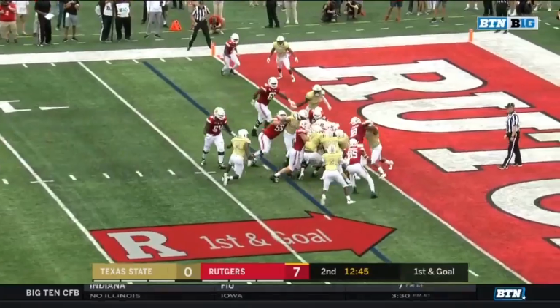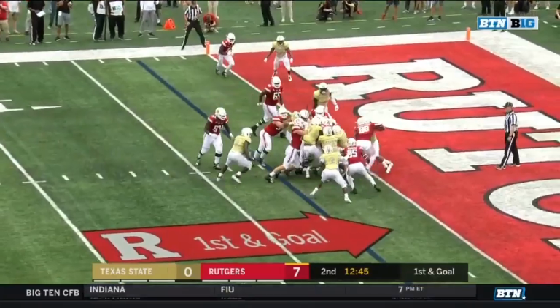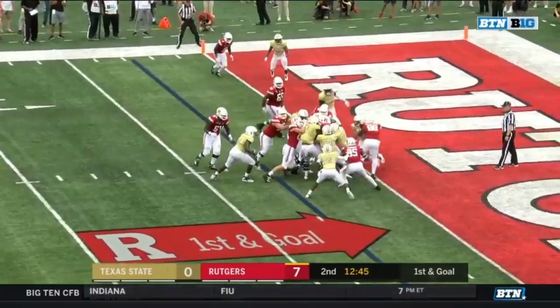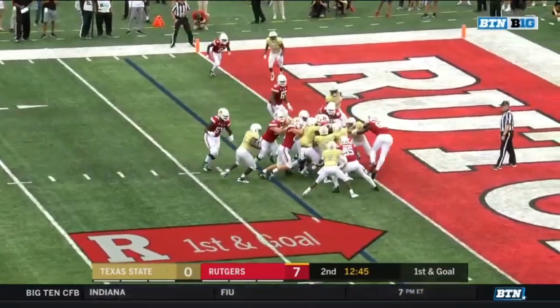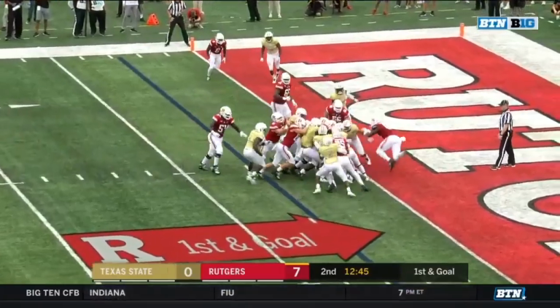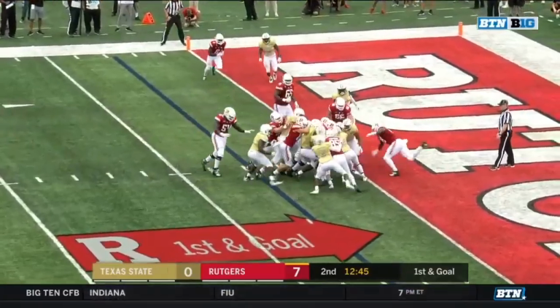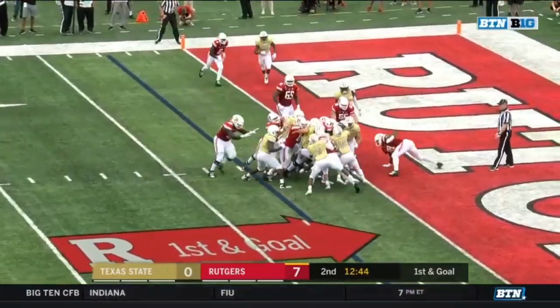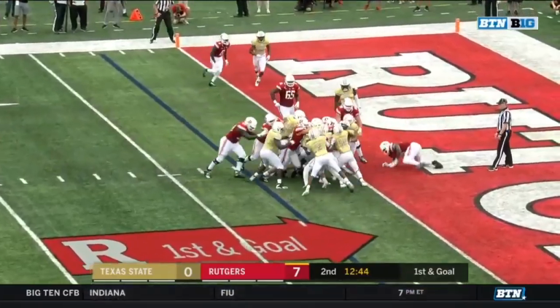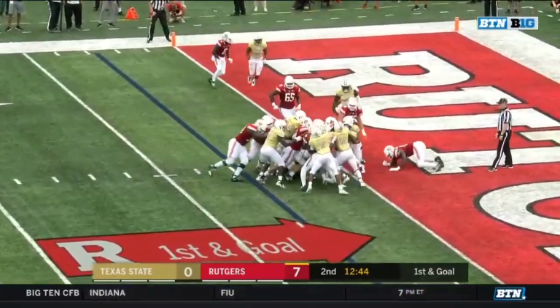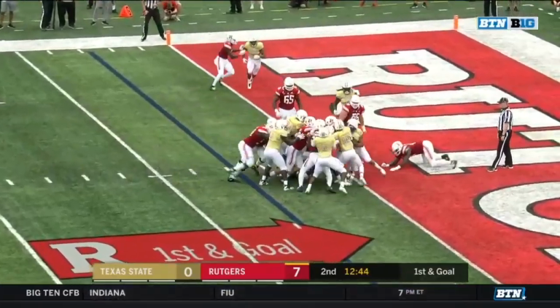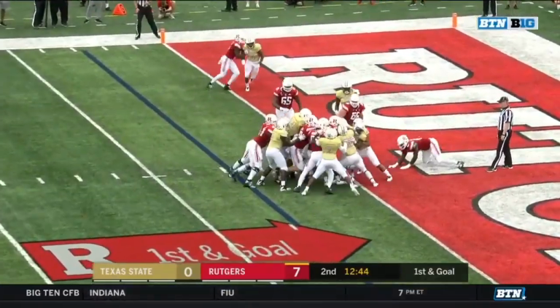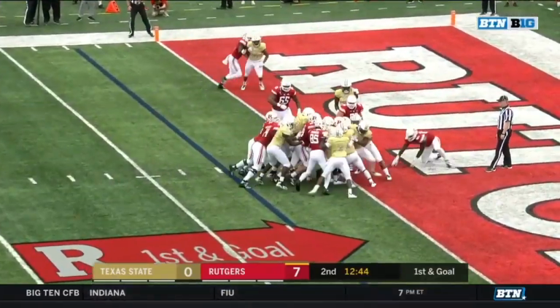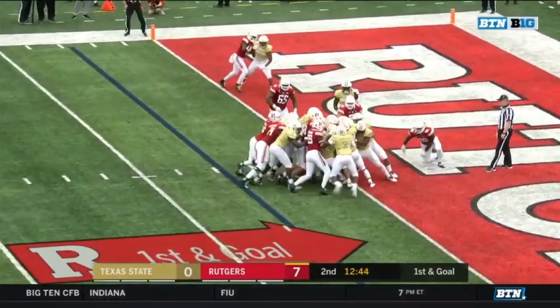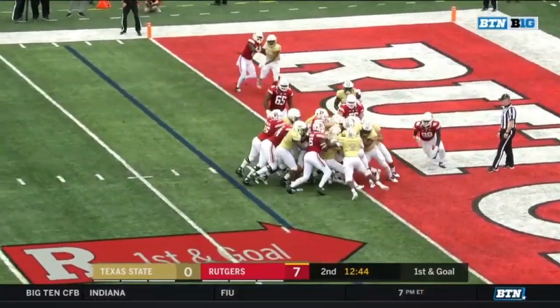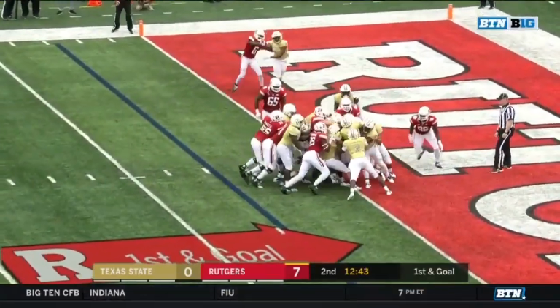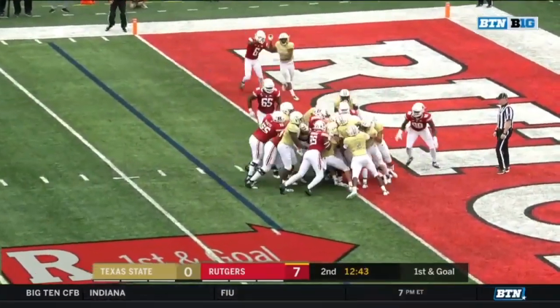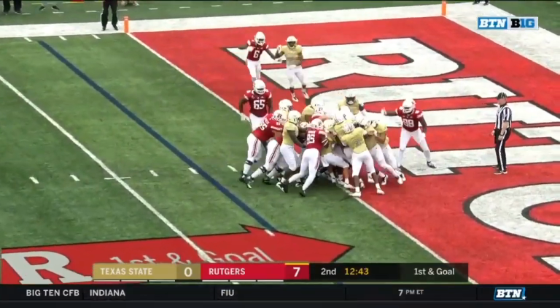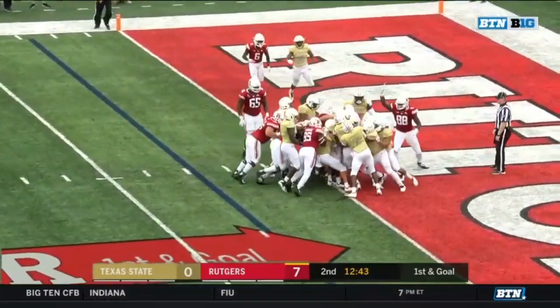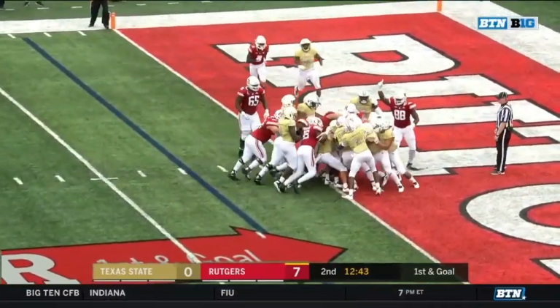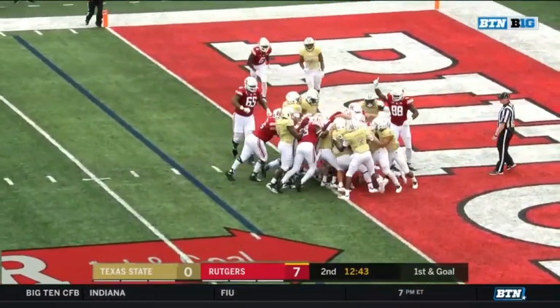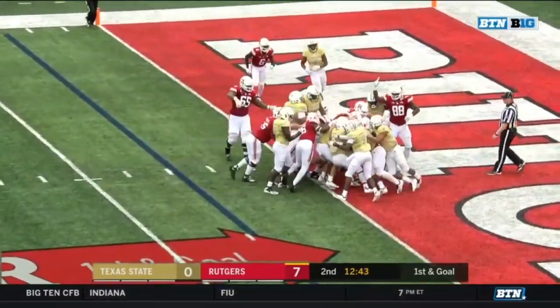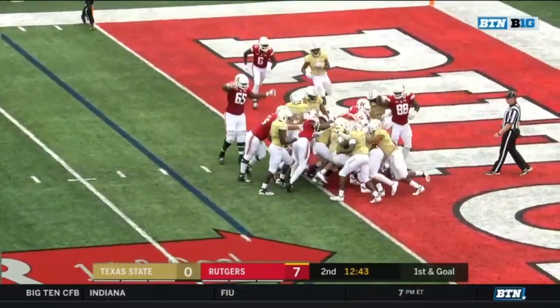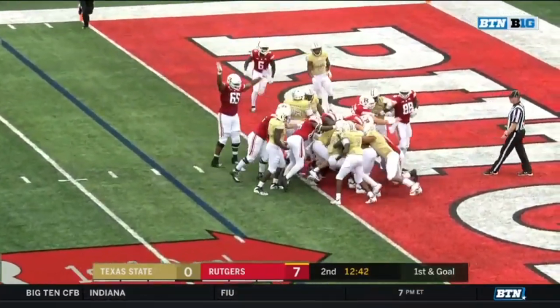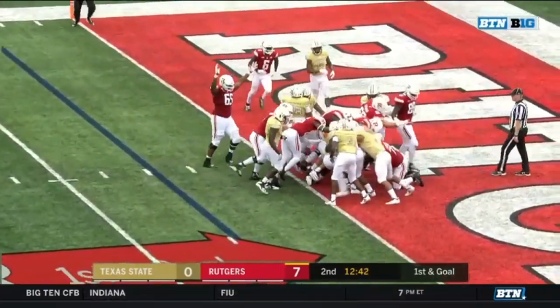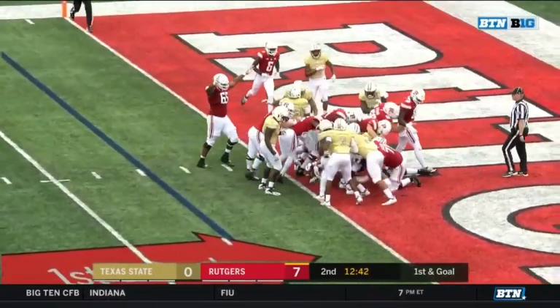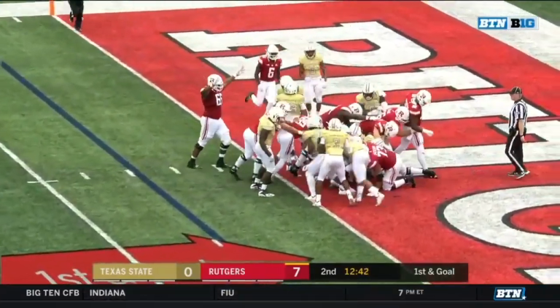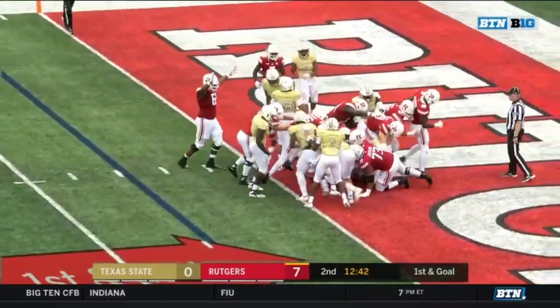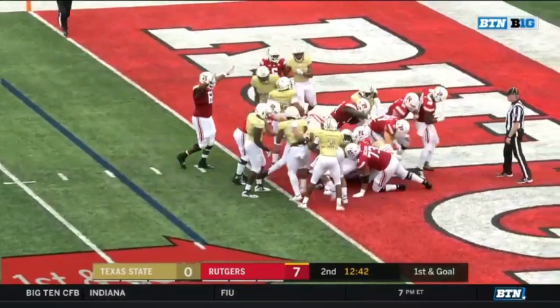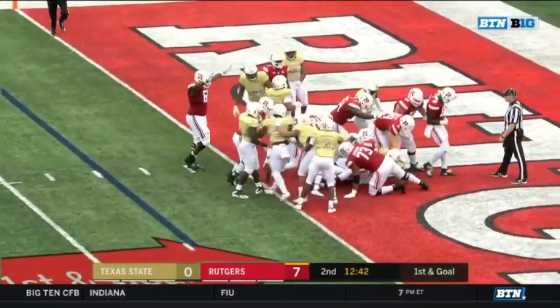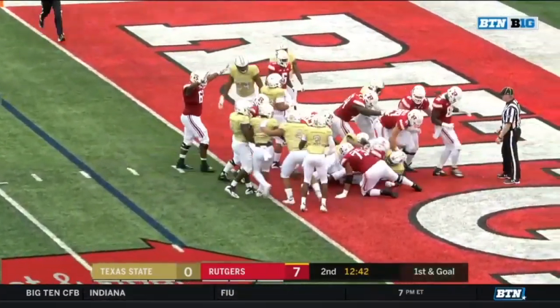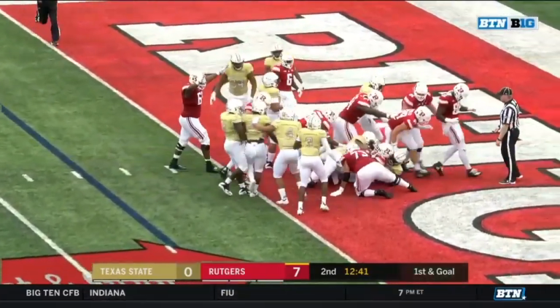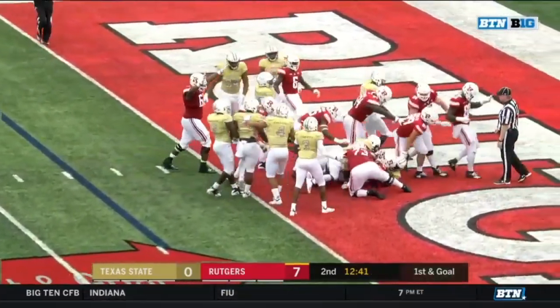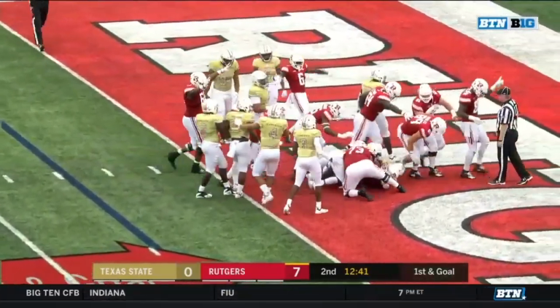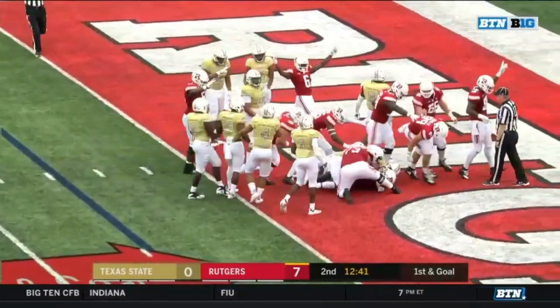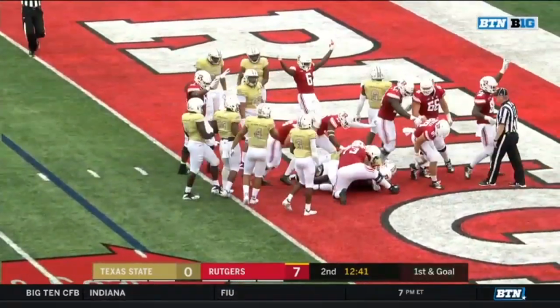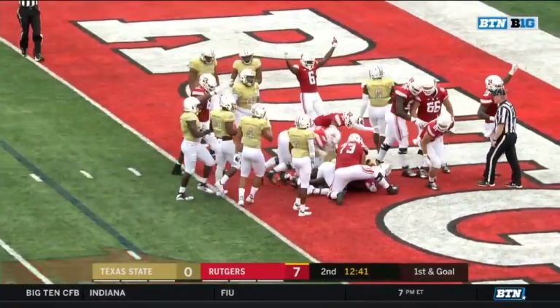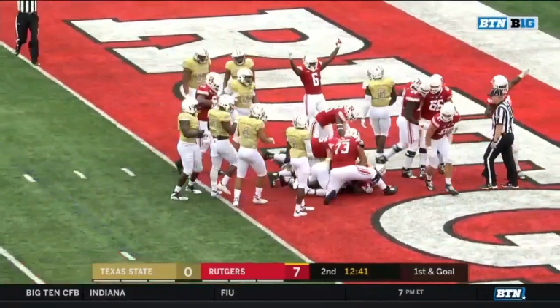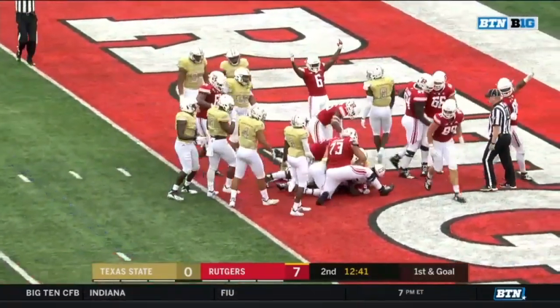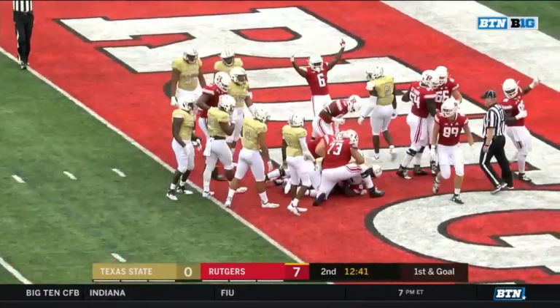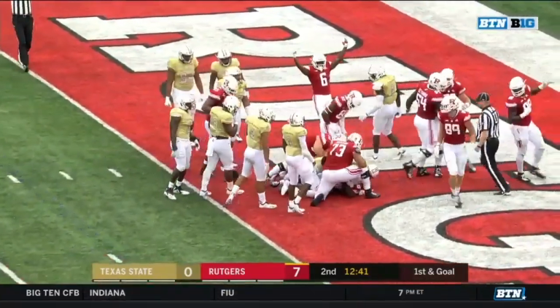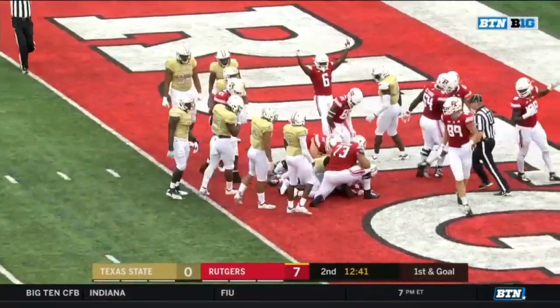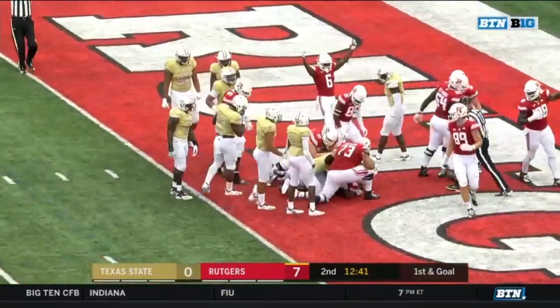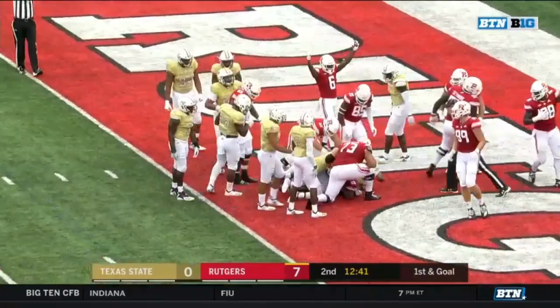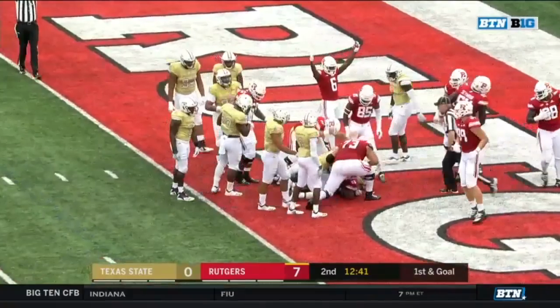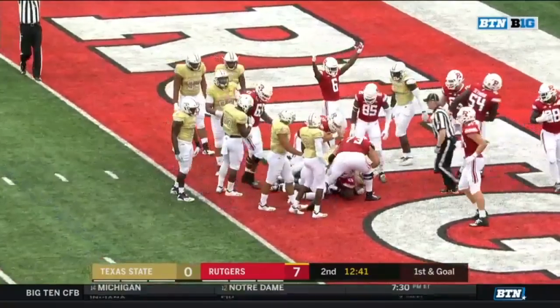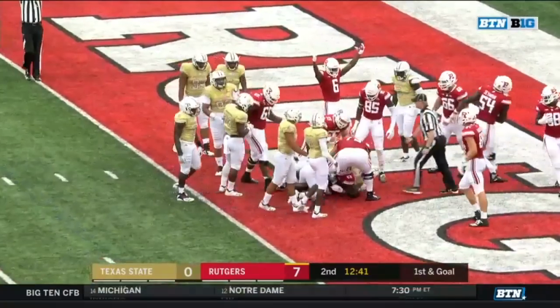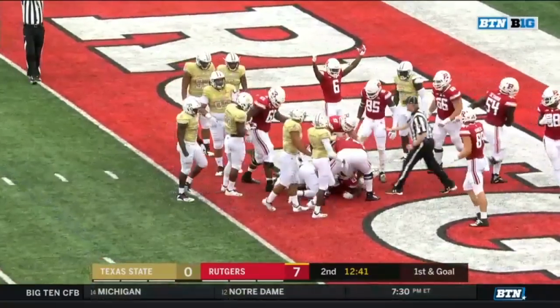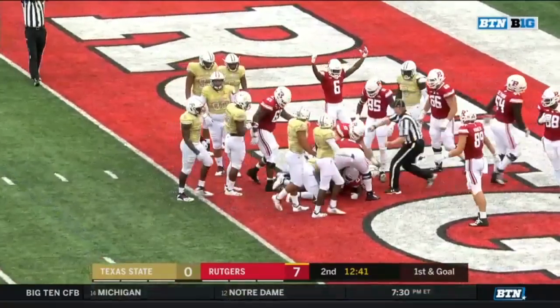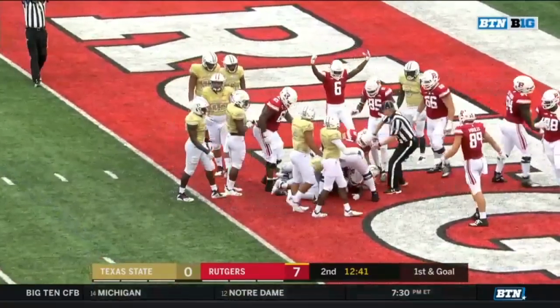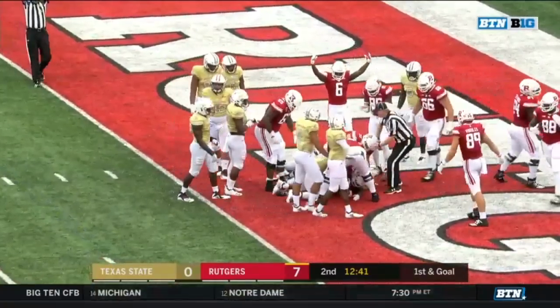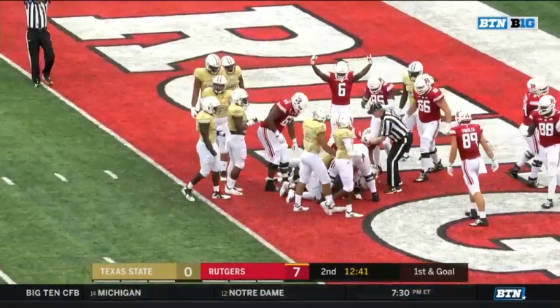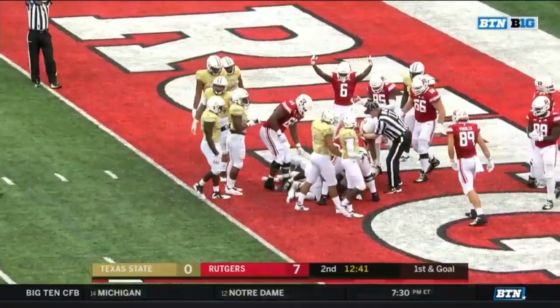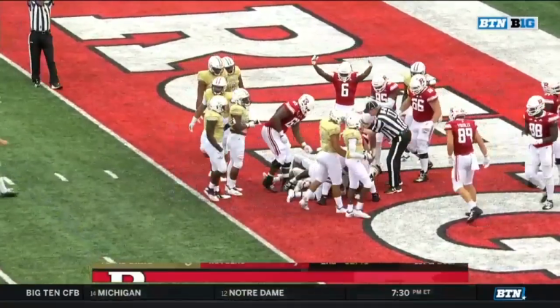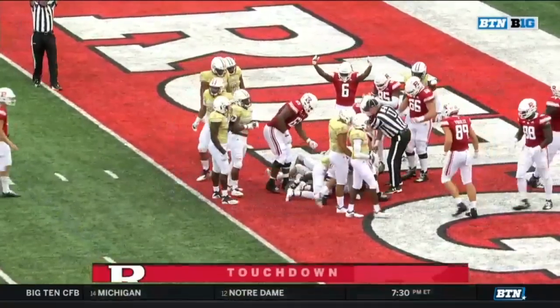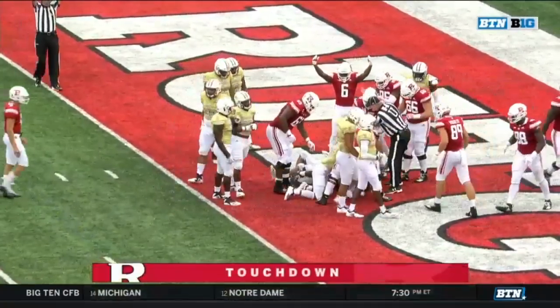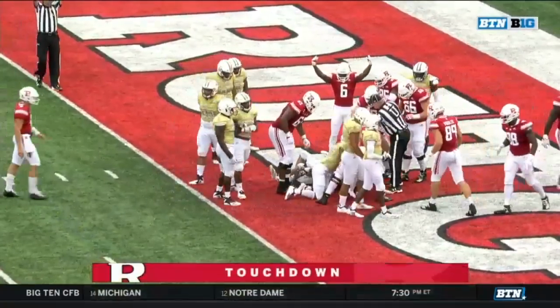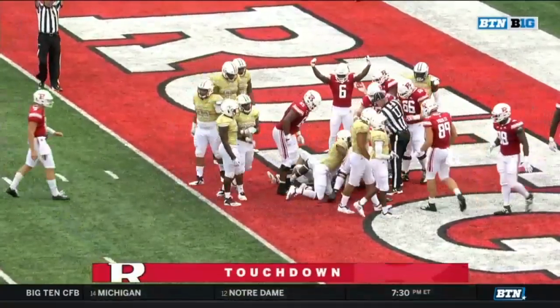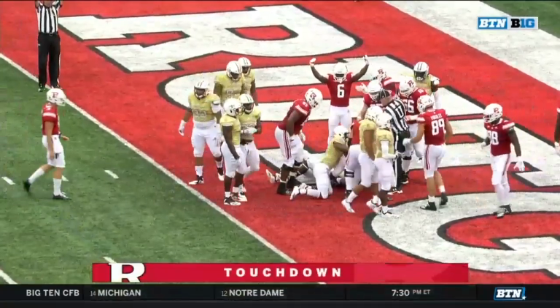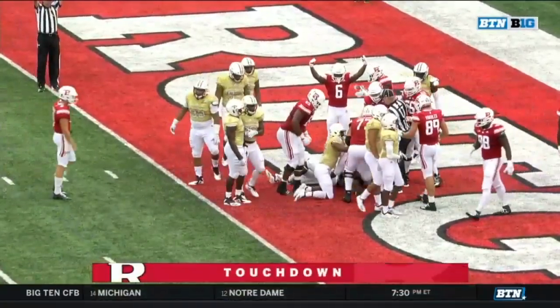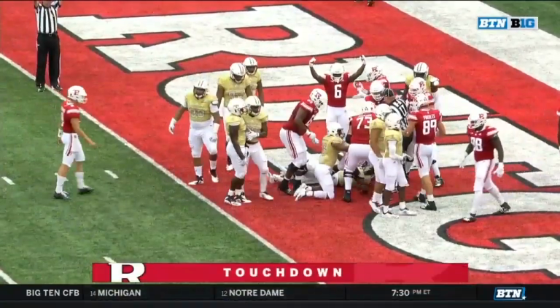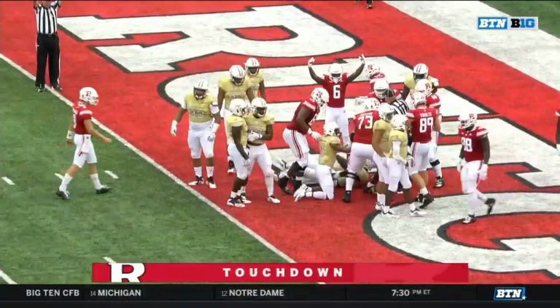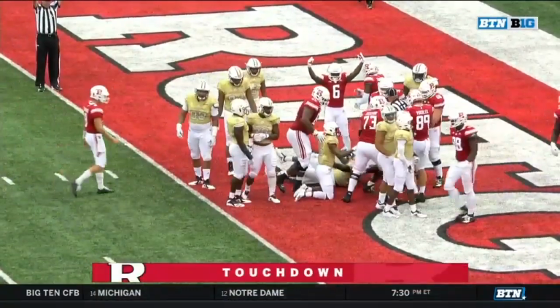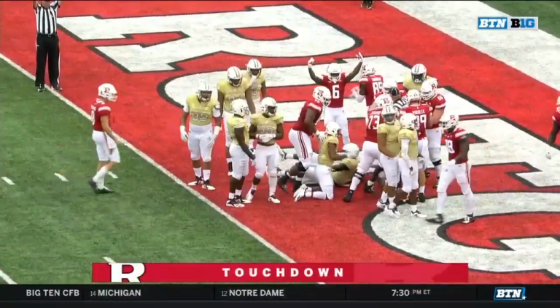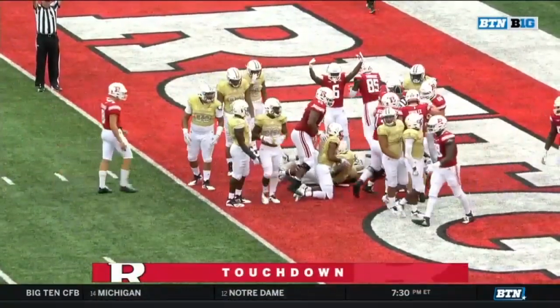Hilleman in the goal line situation pushes into the end zone for another Rutgers touchdown. 13-0.